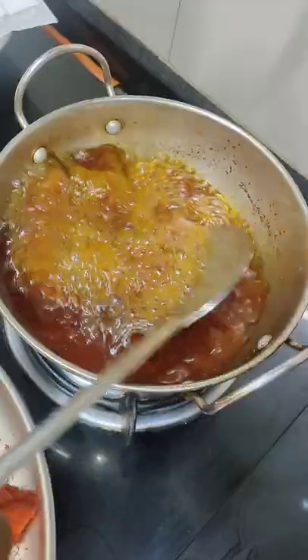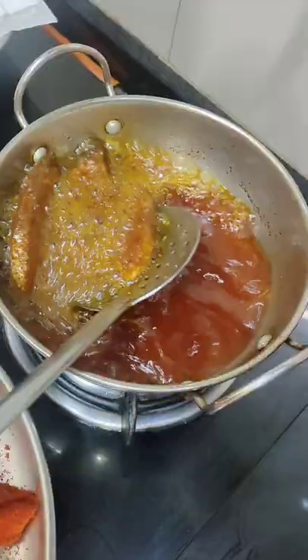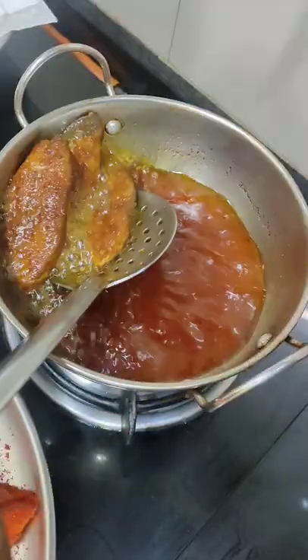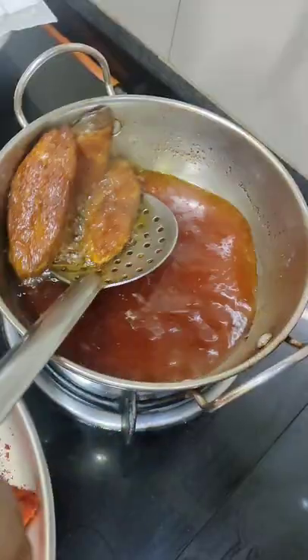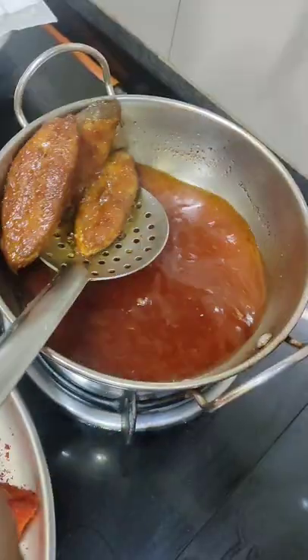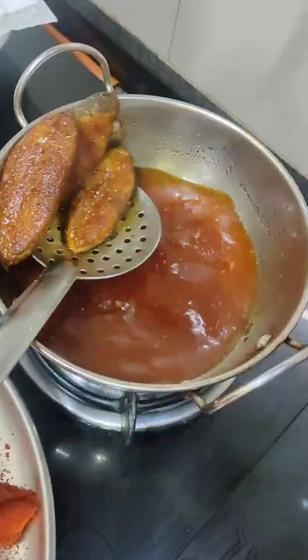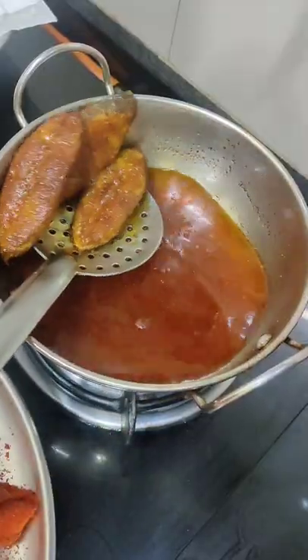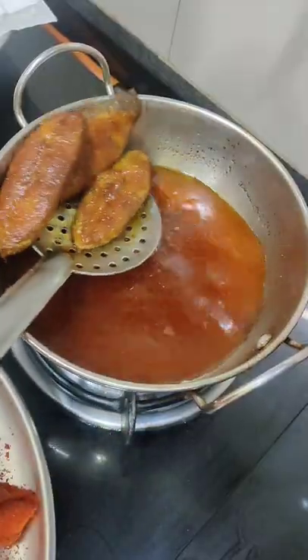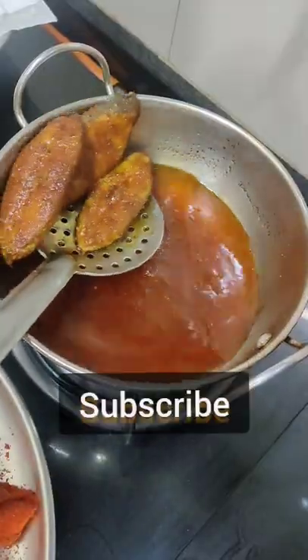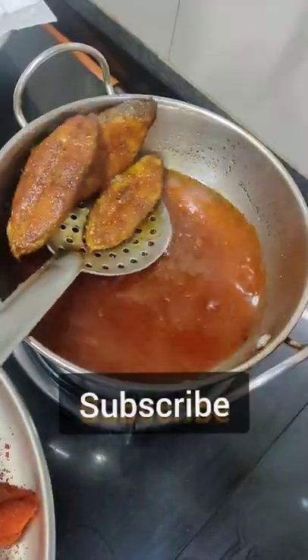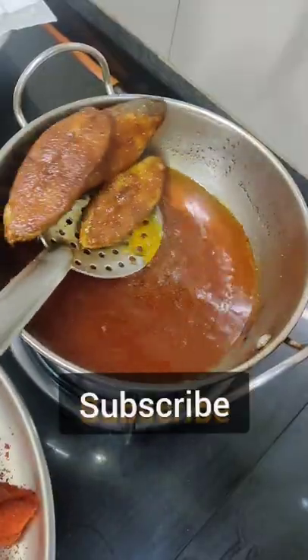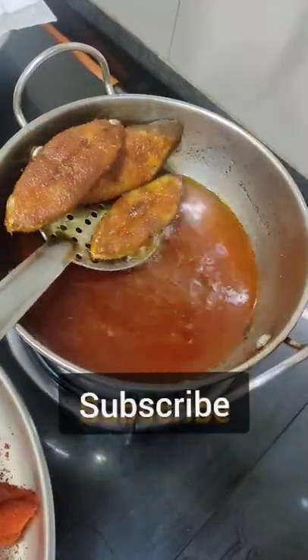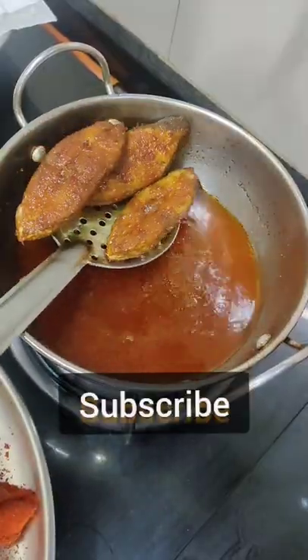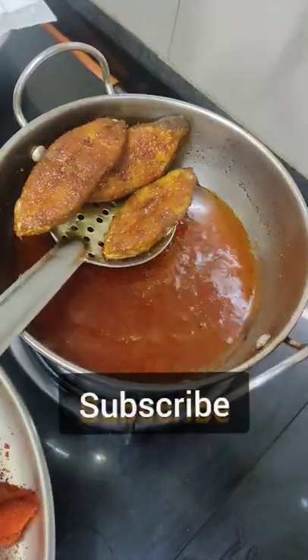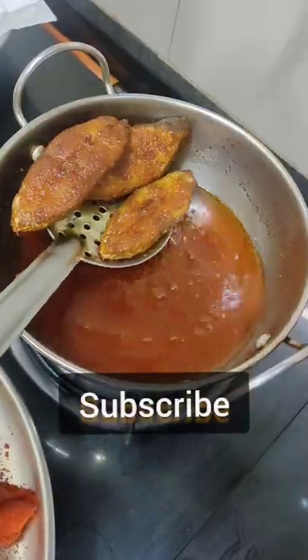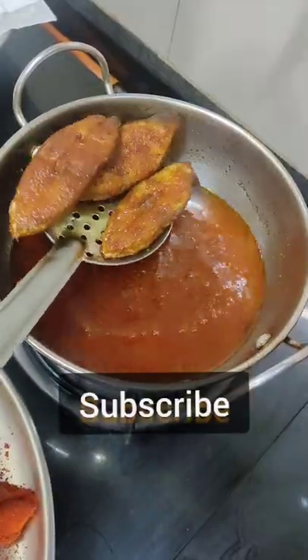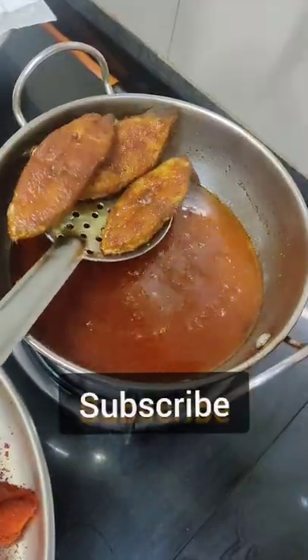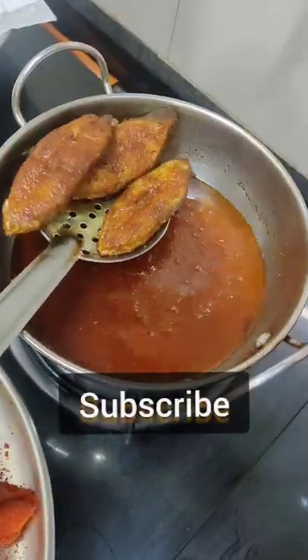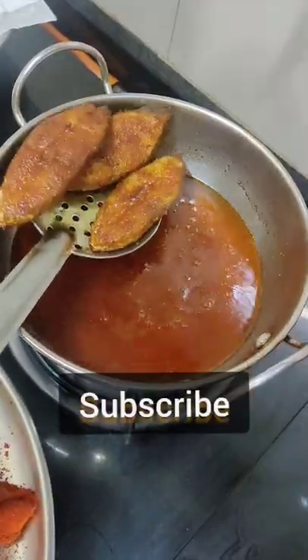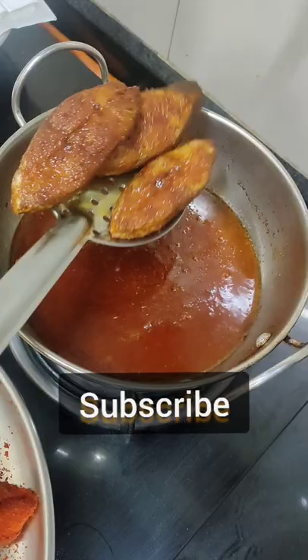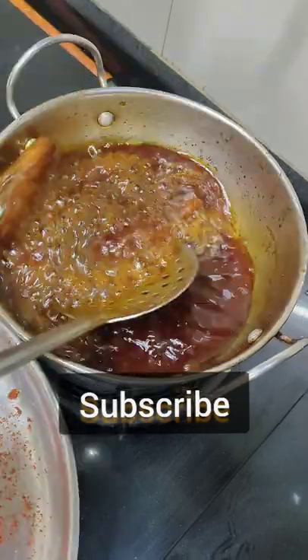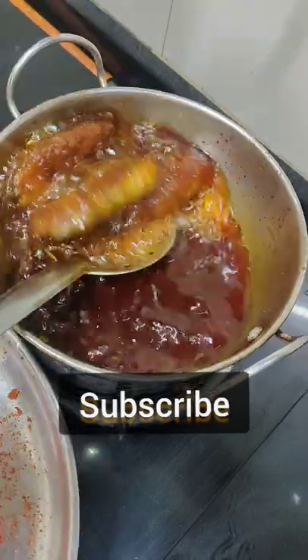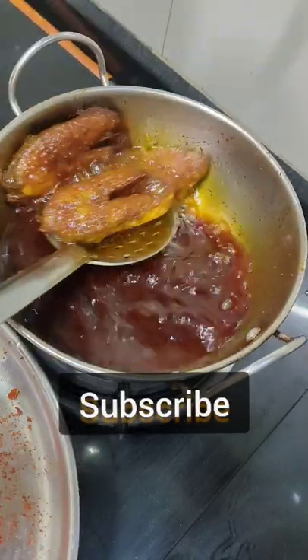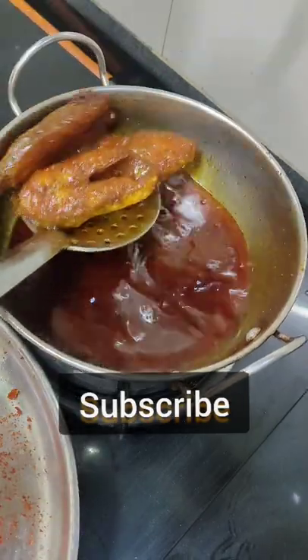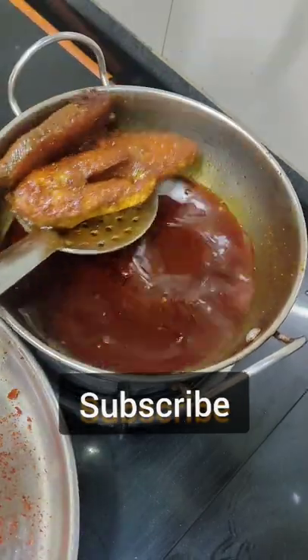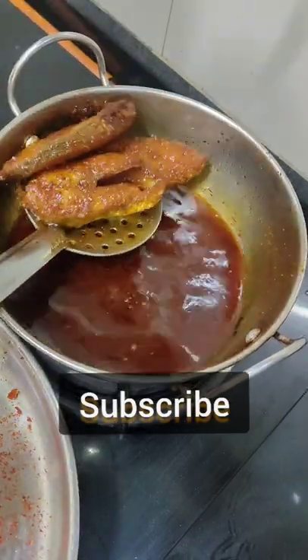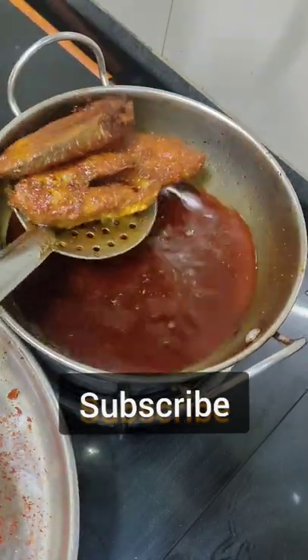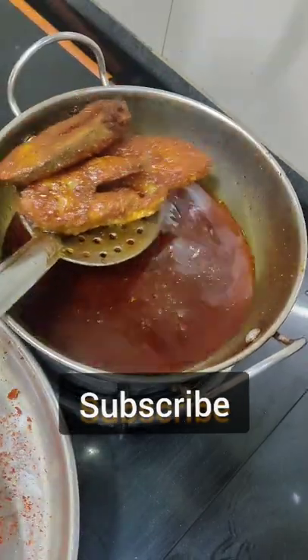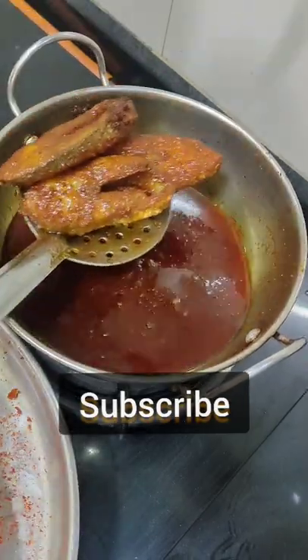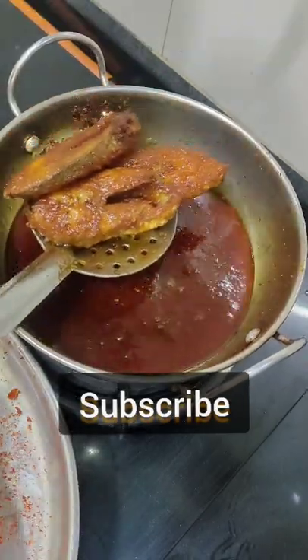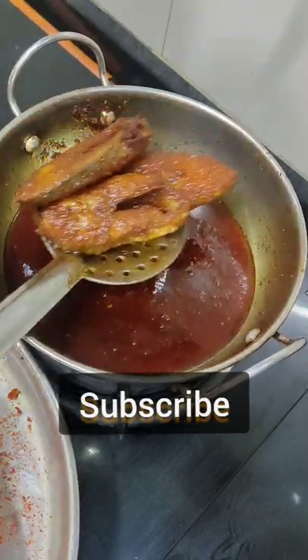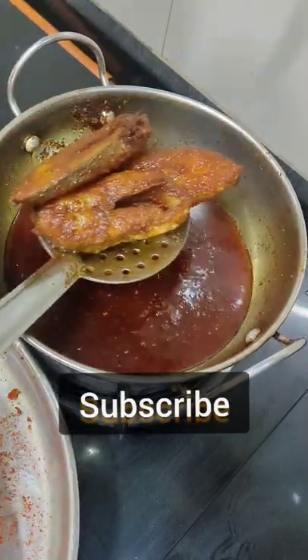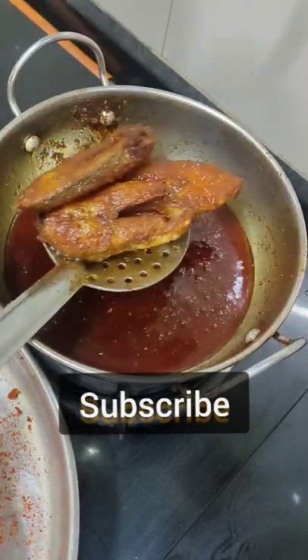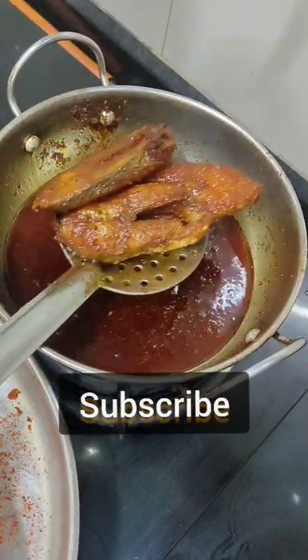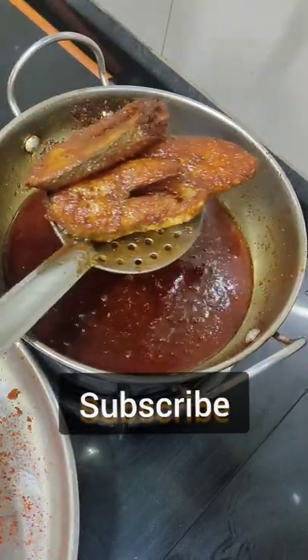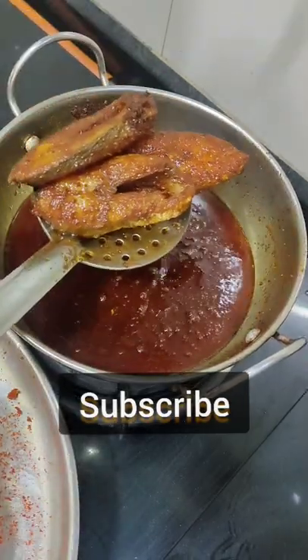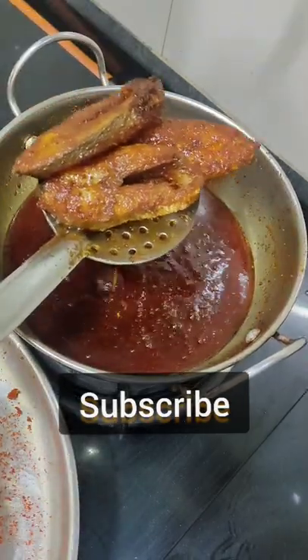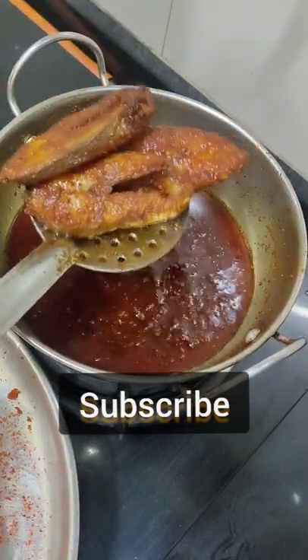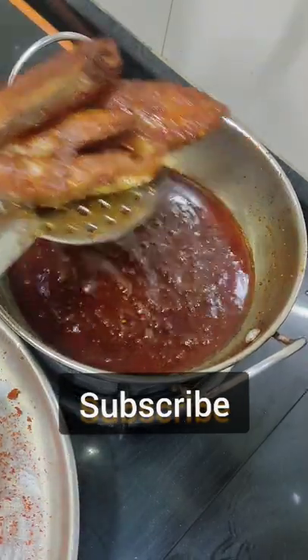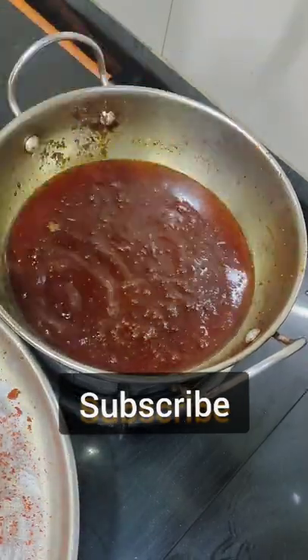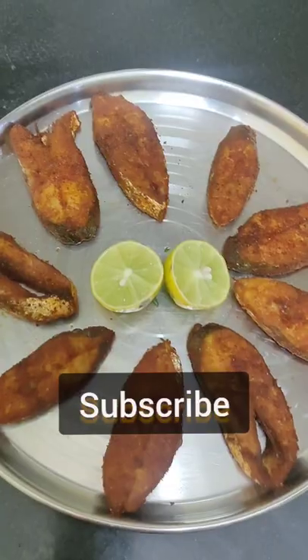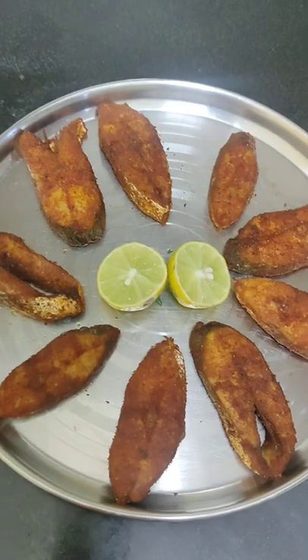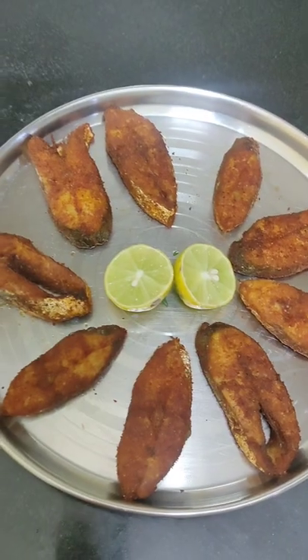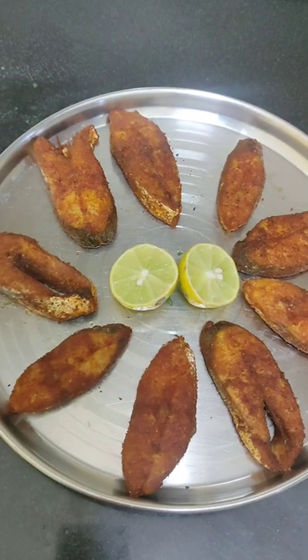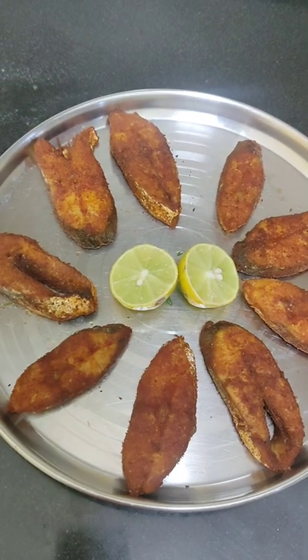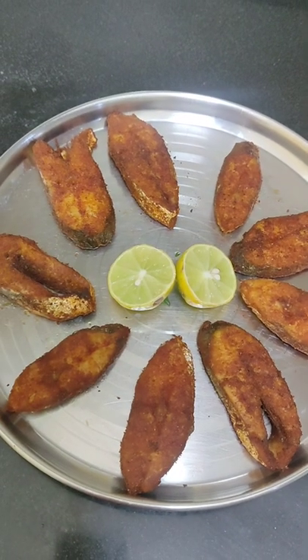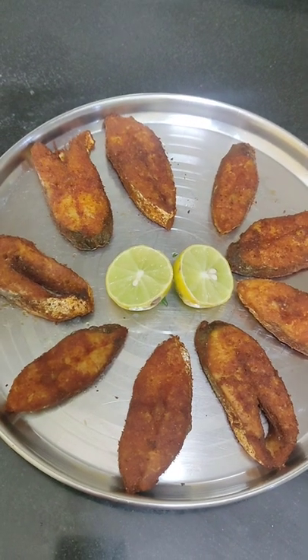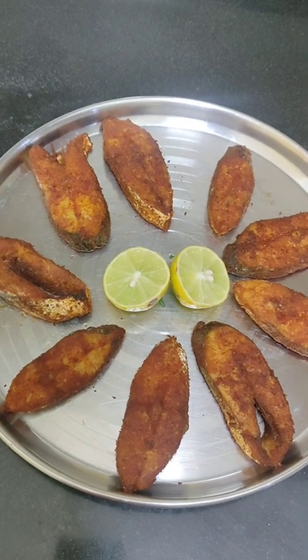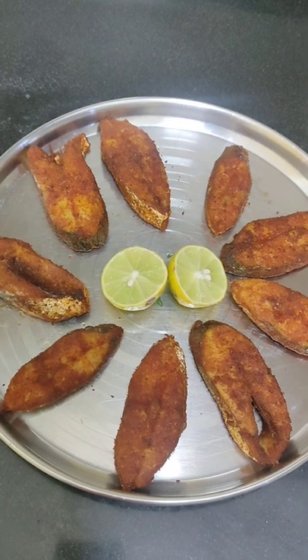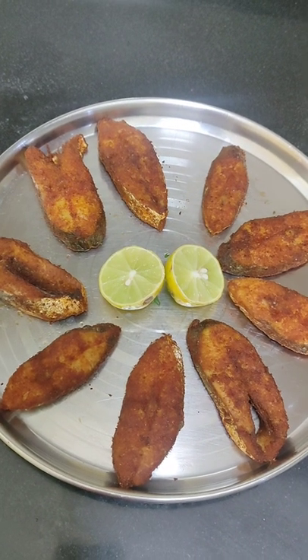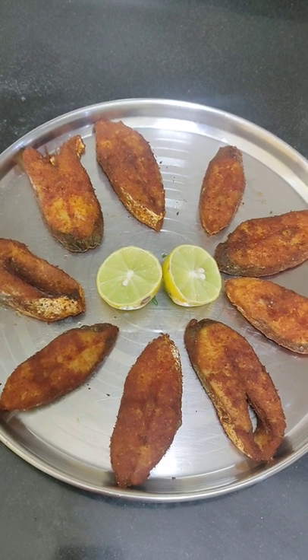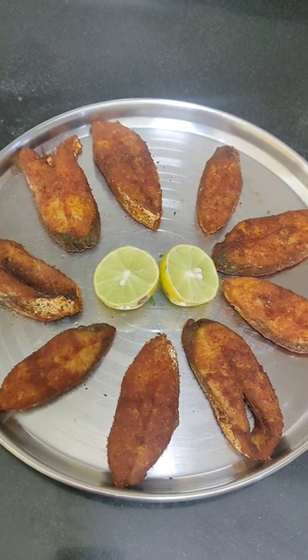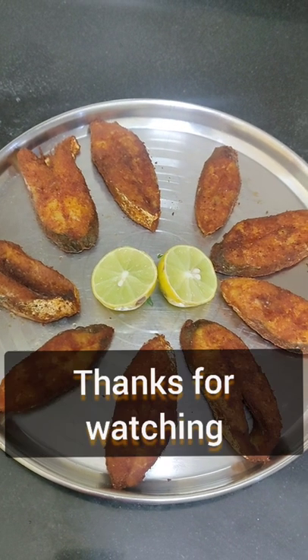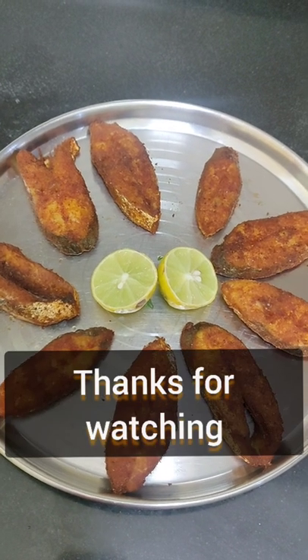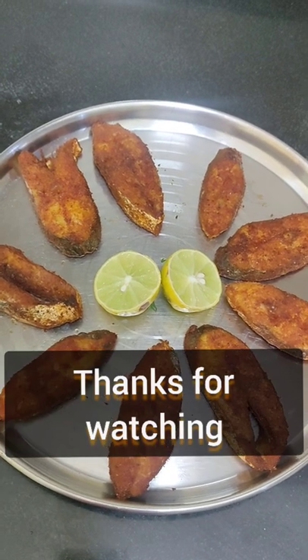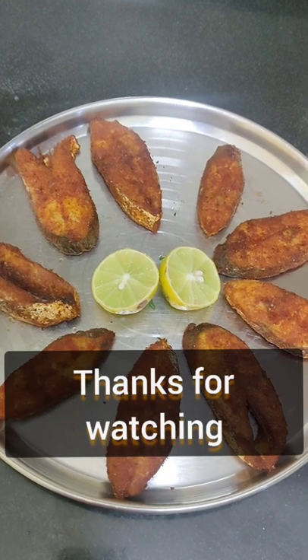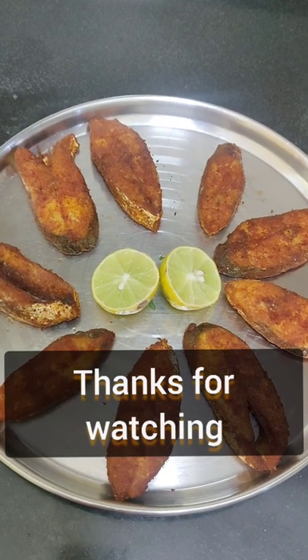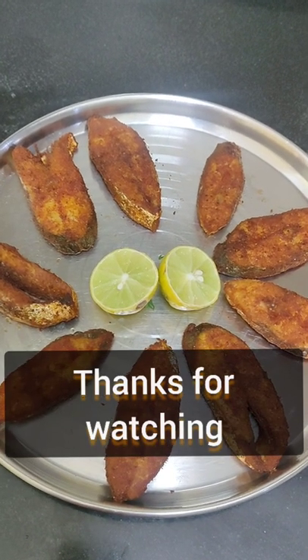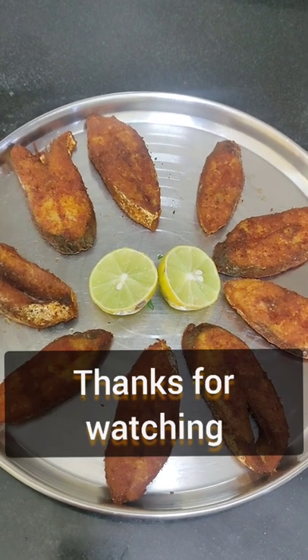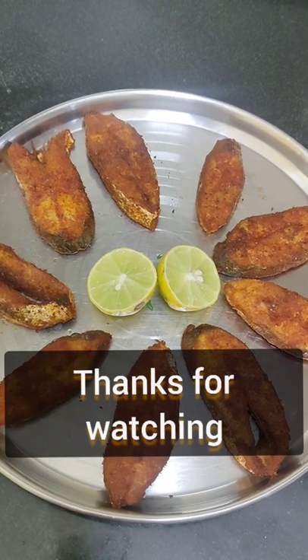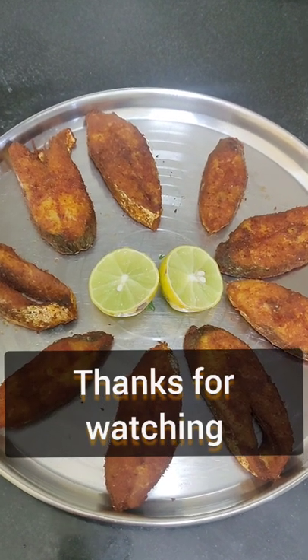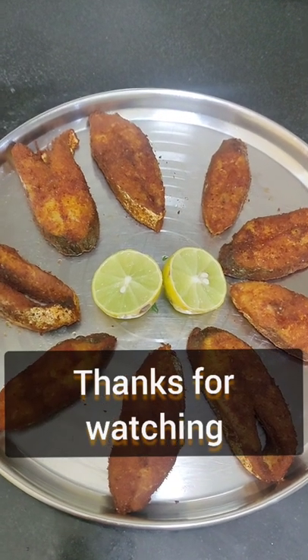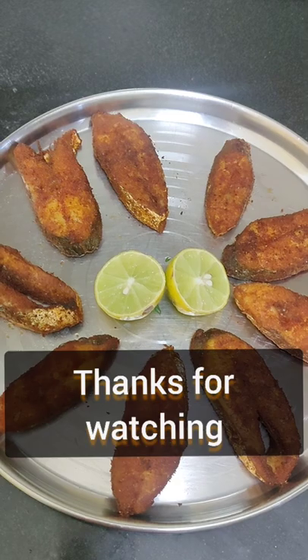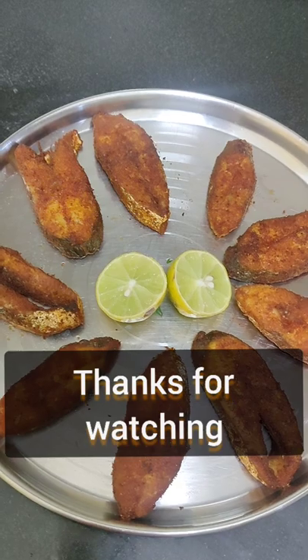Let's see how easy it is. I love this fish fry. If you like this video, subscribe, like, share. Thanks for watching.